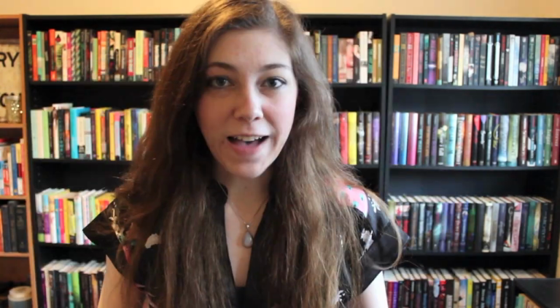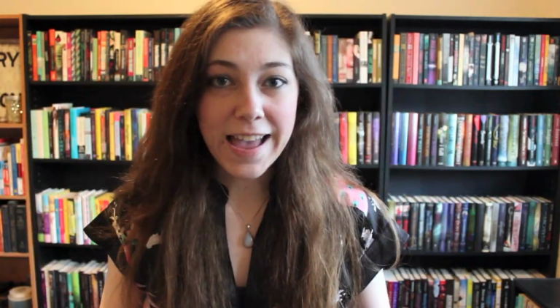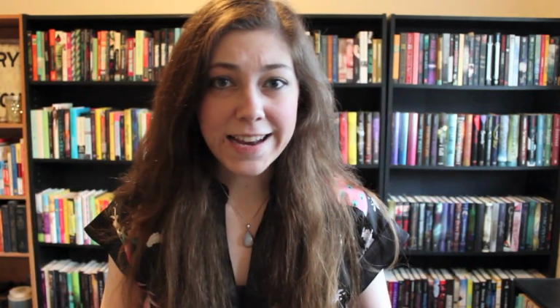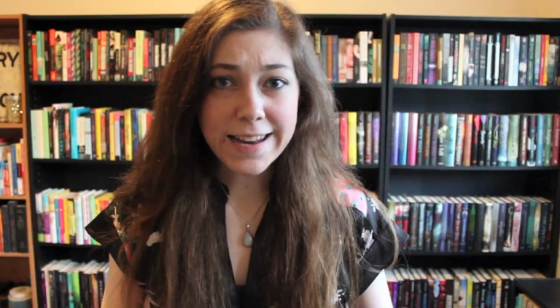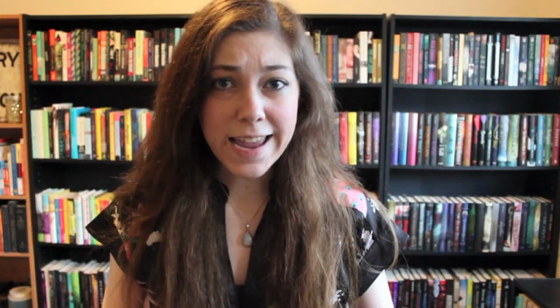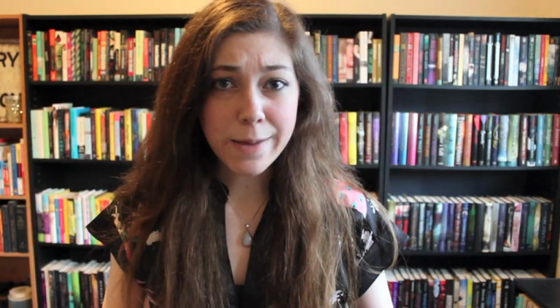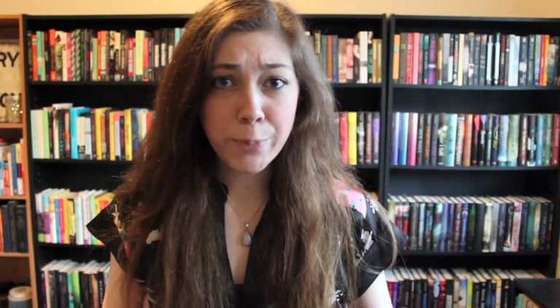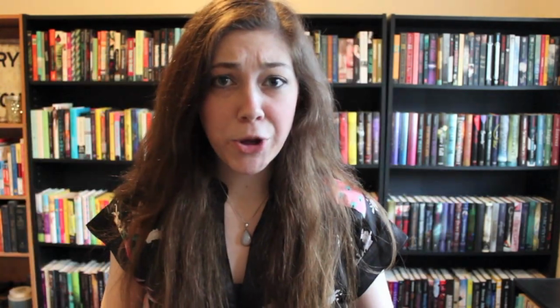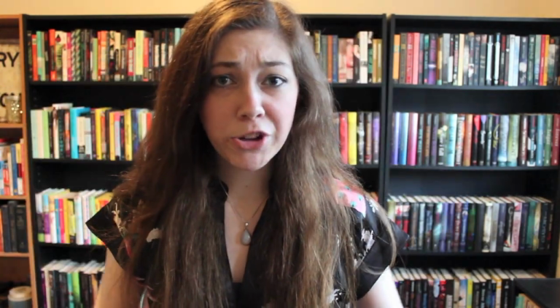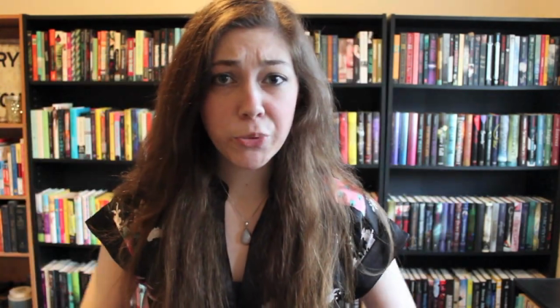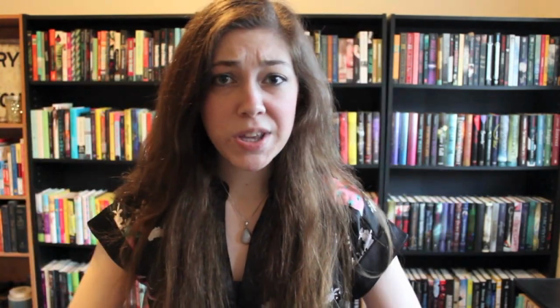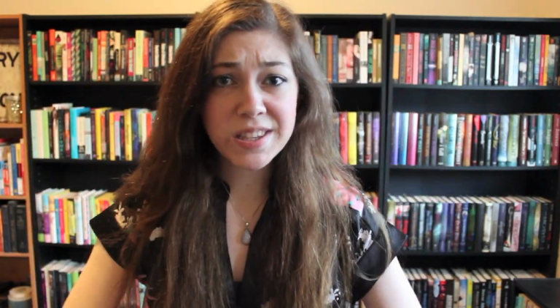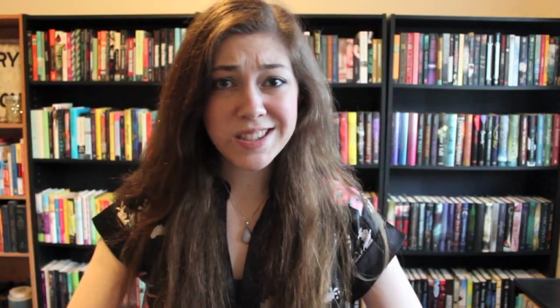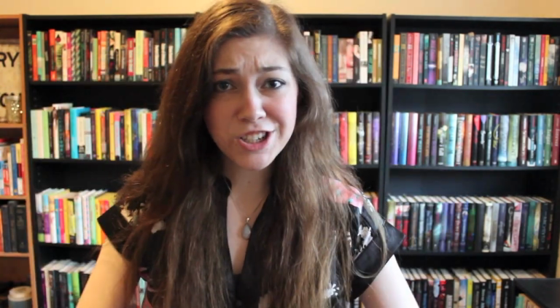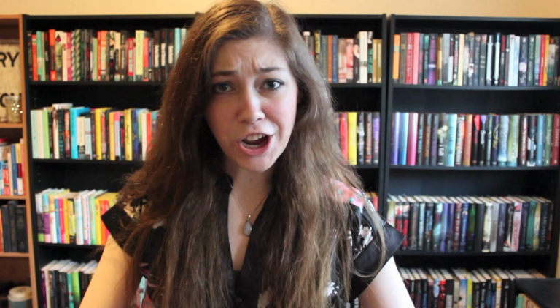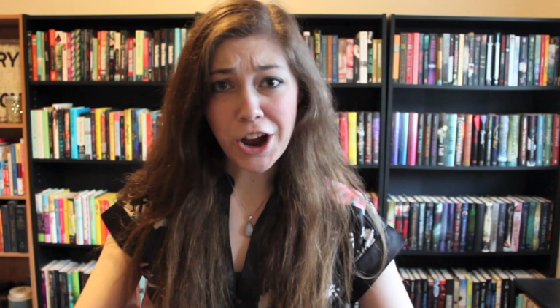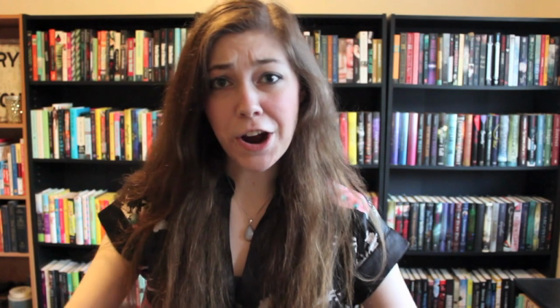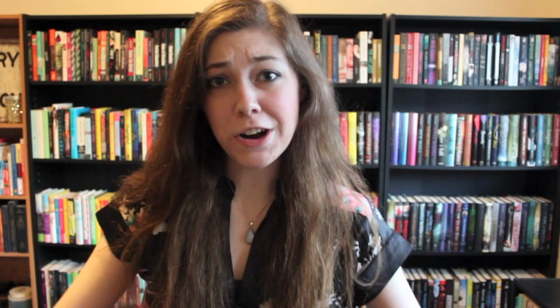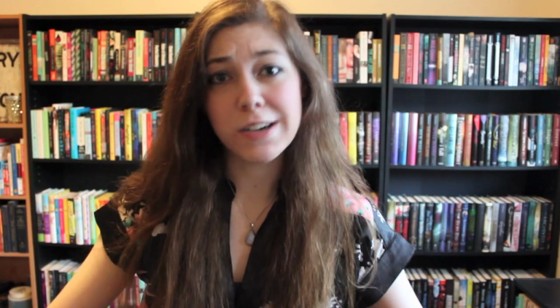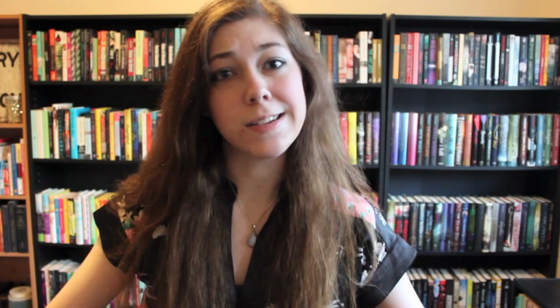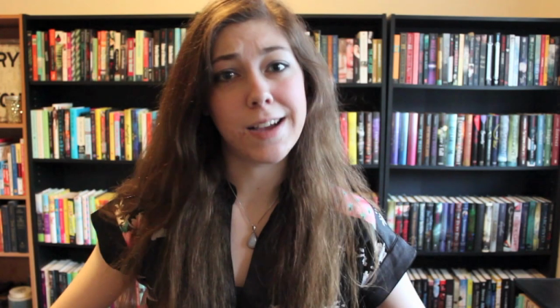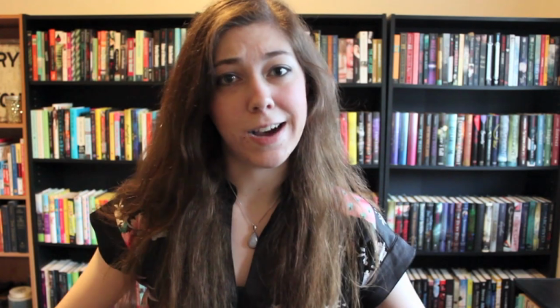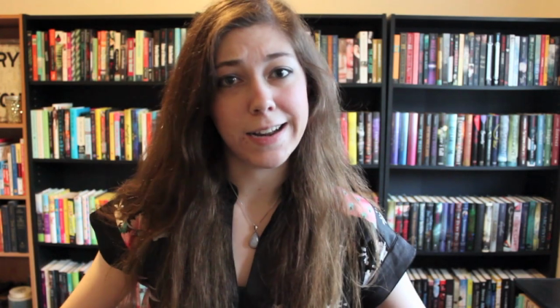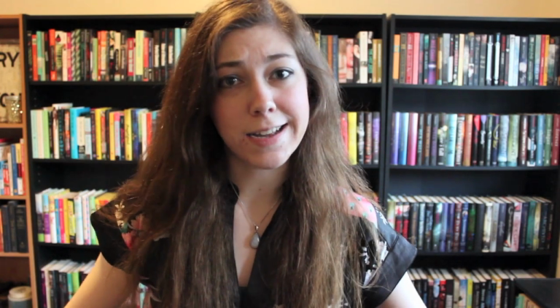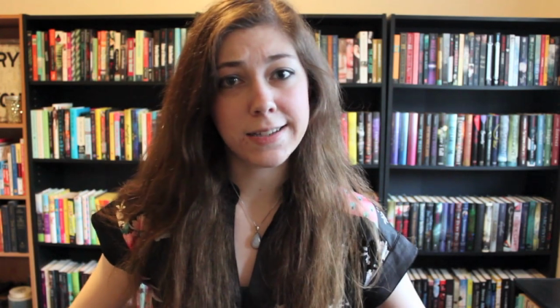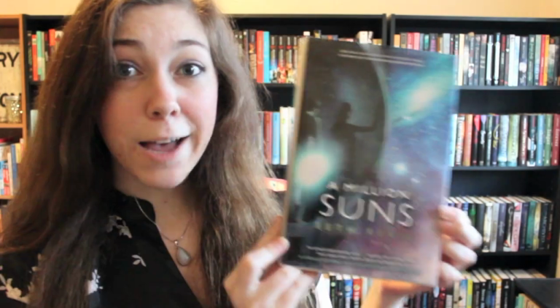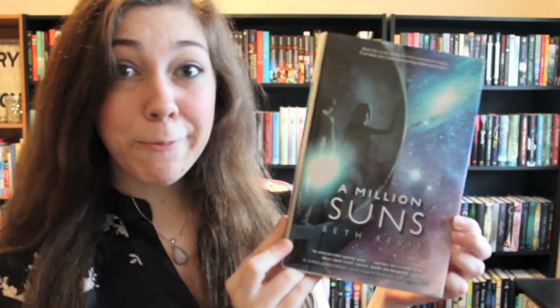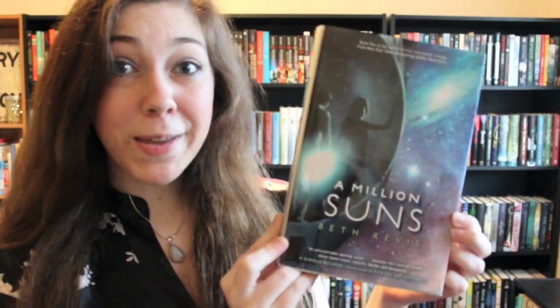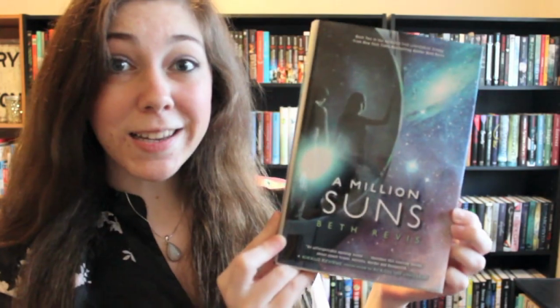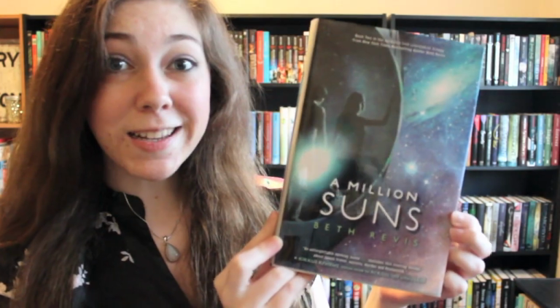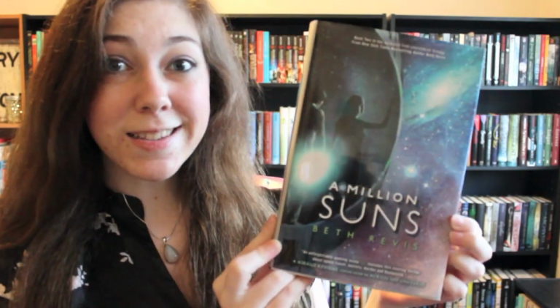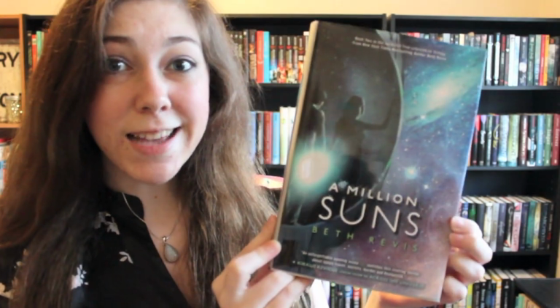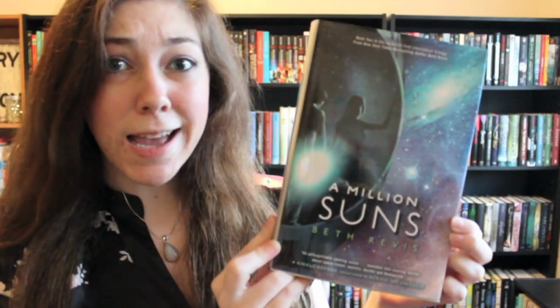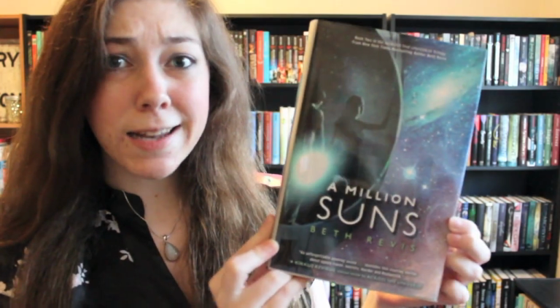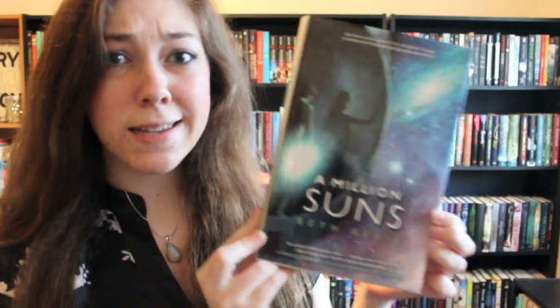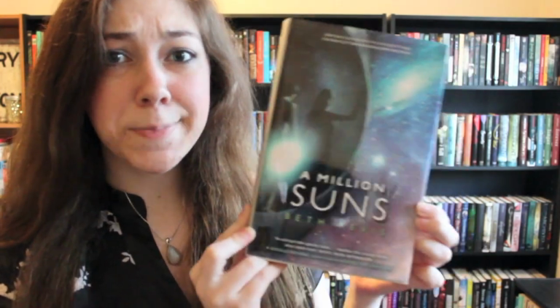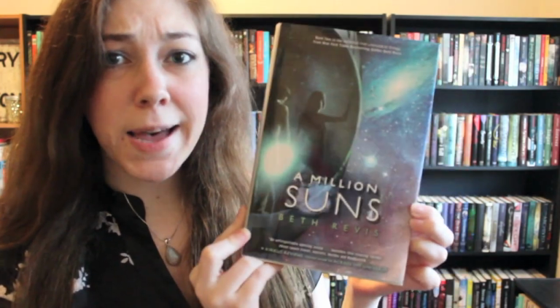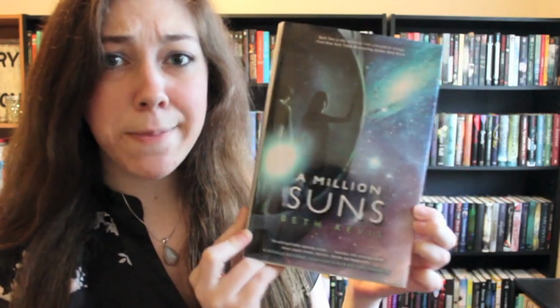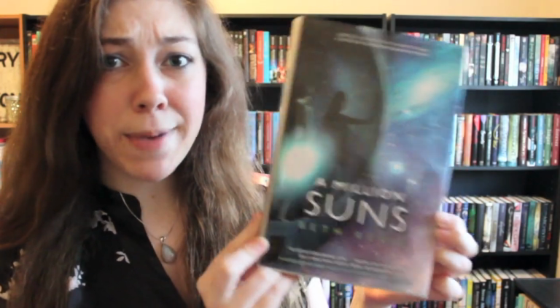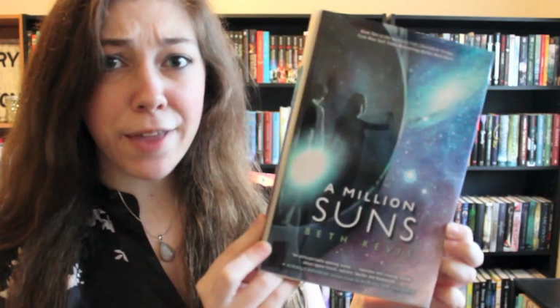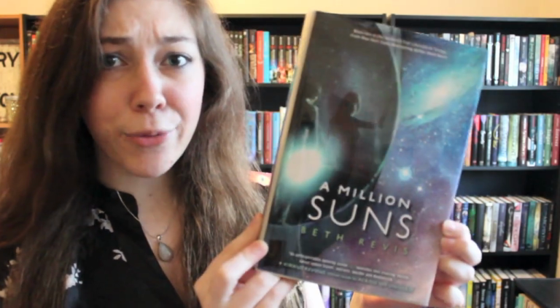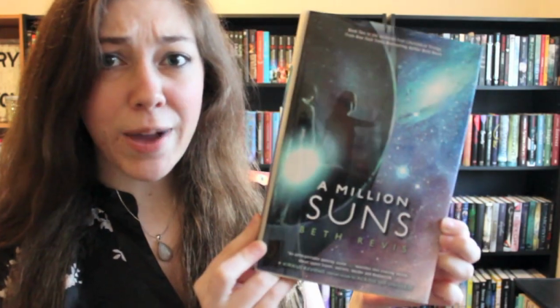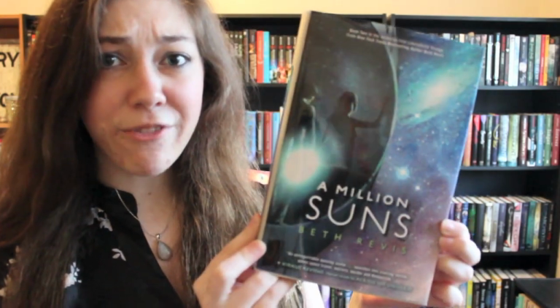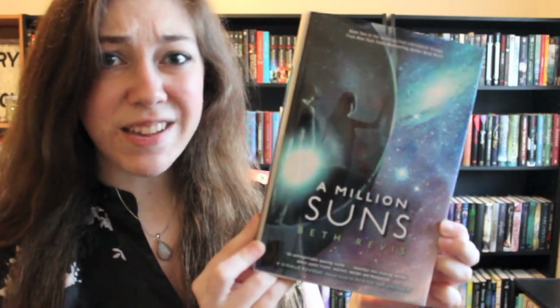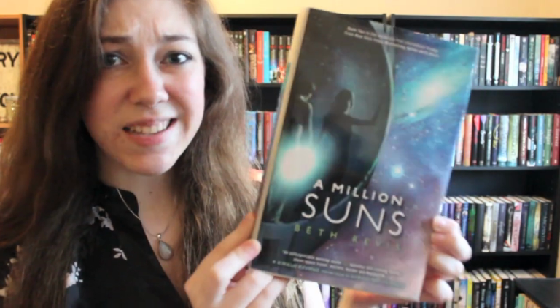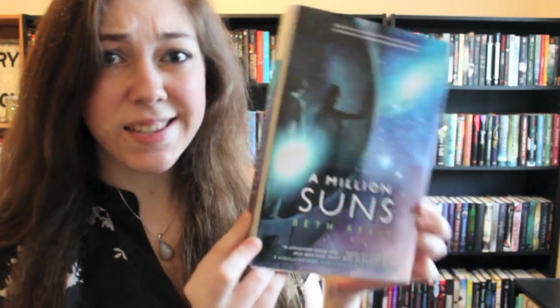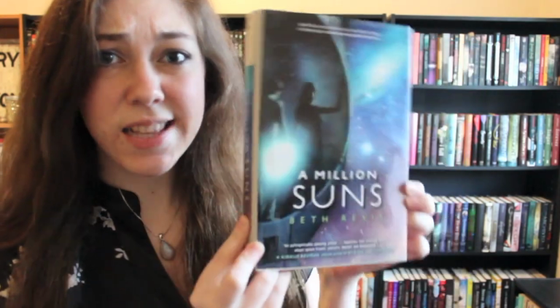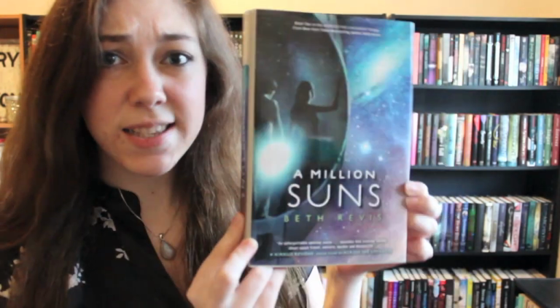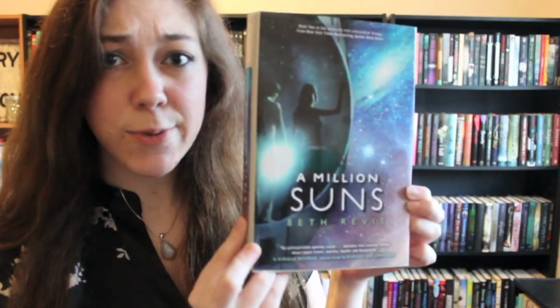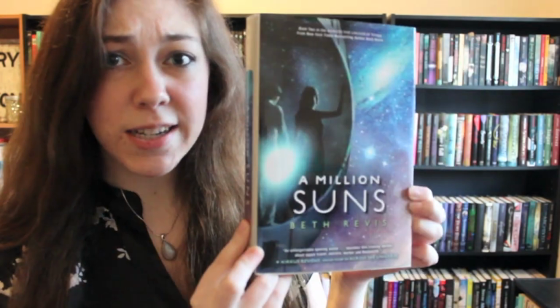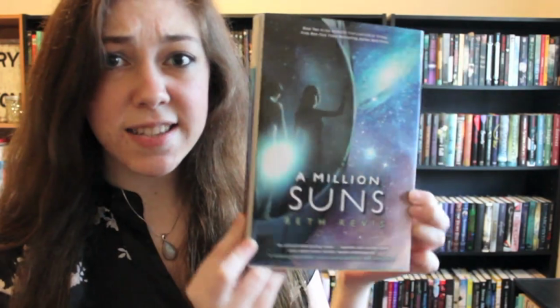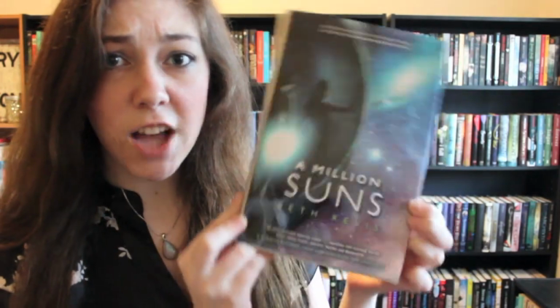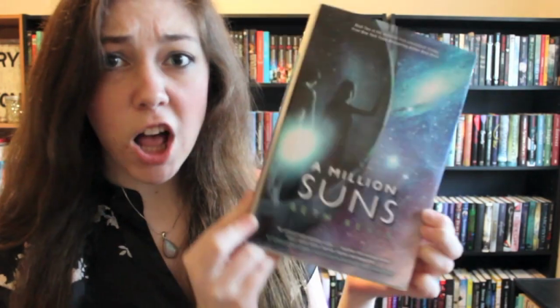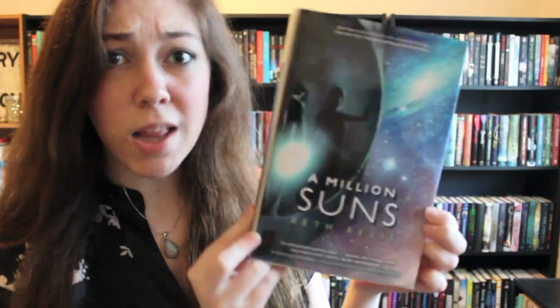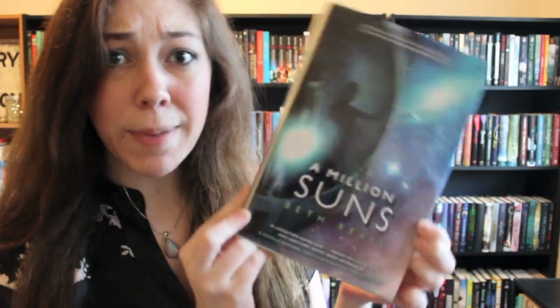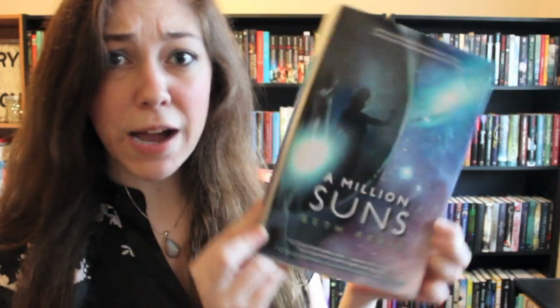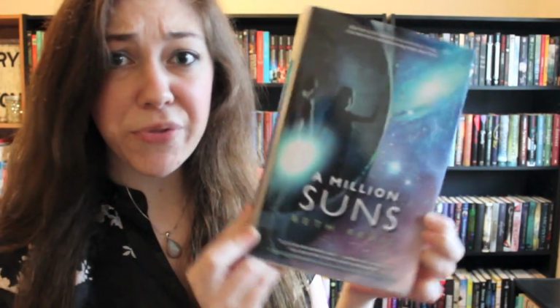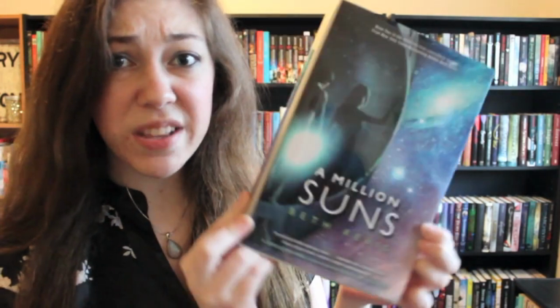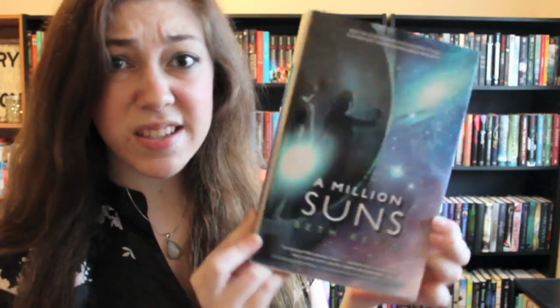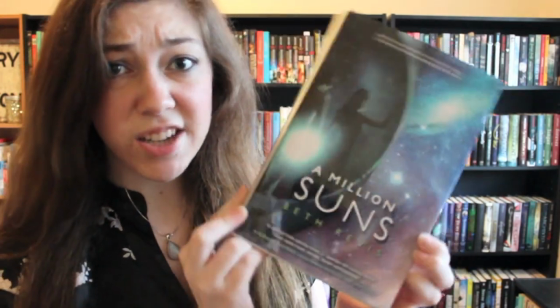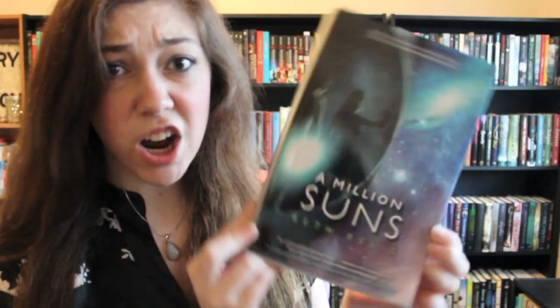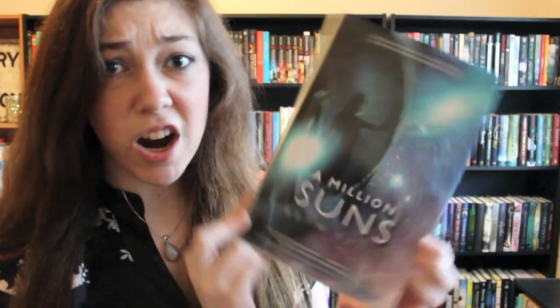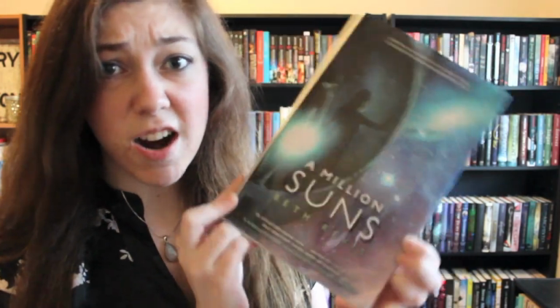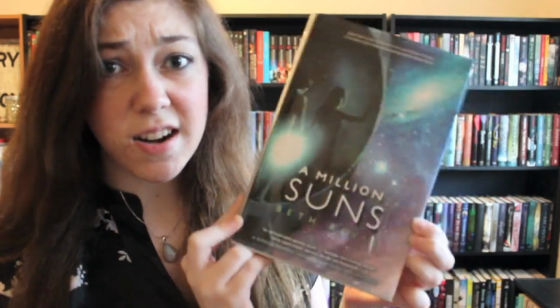Find a book with stars on it. A Million Suns by Beth Revis — this one is all about the stars.